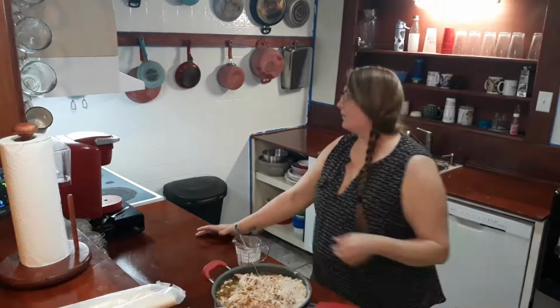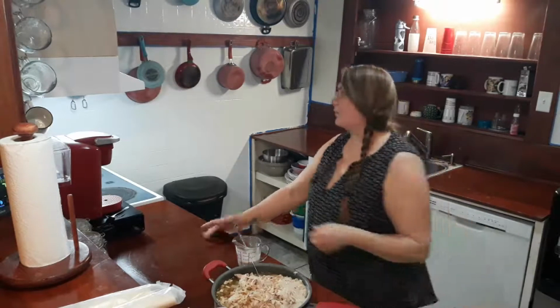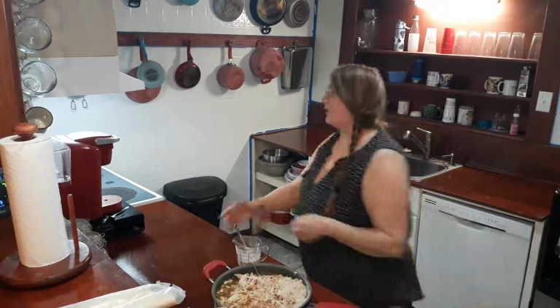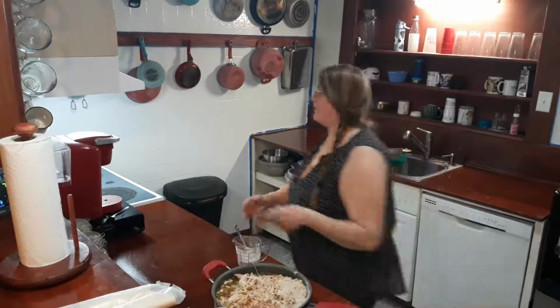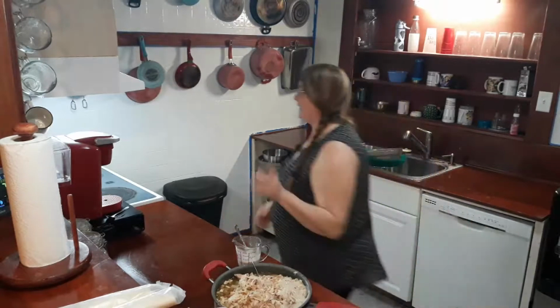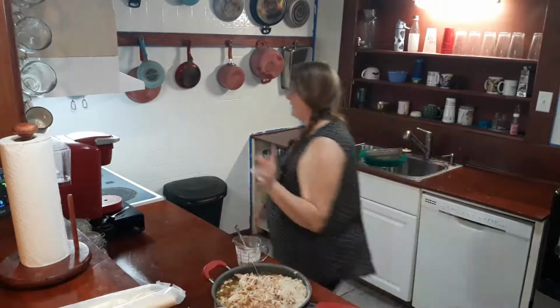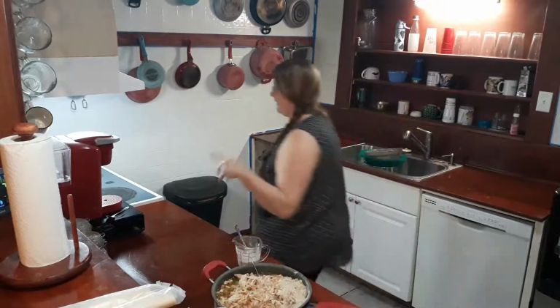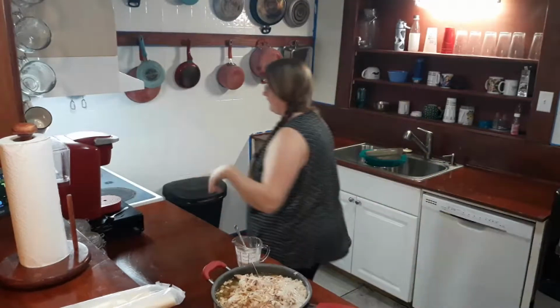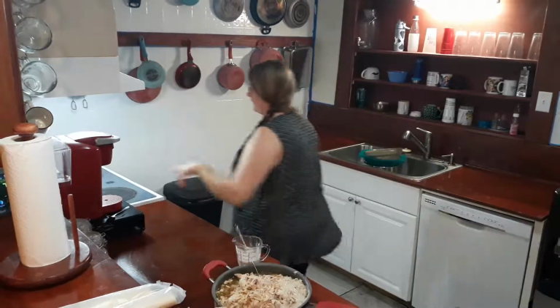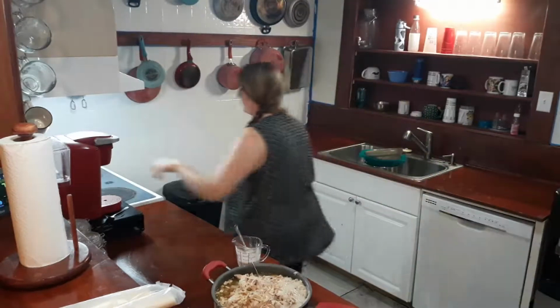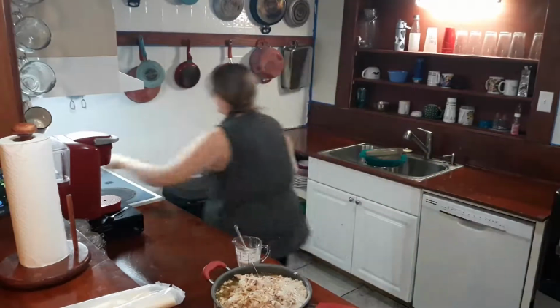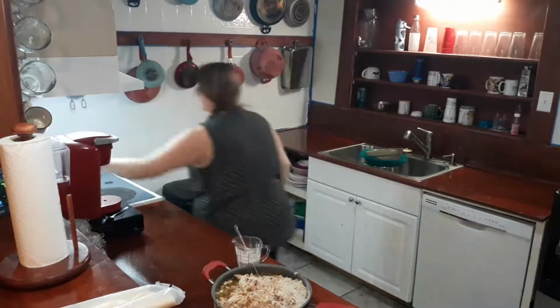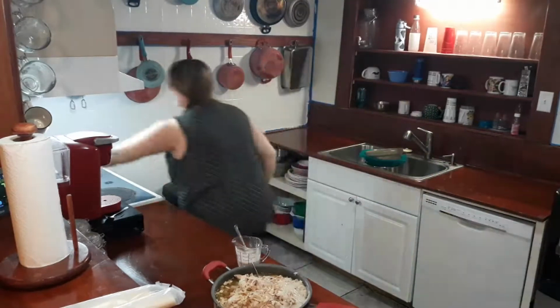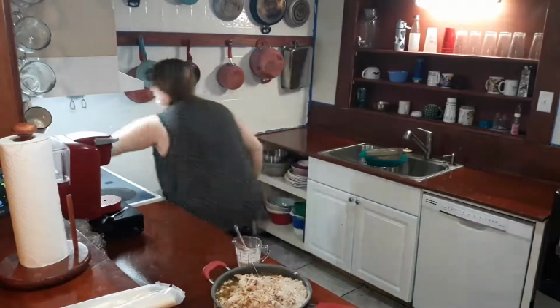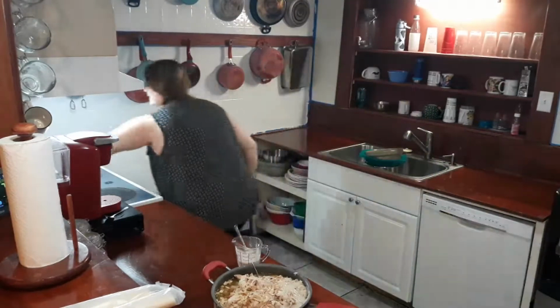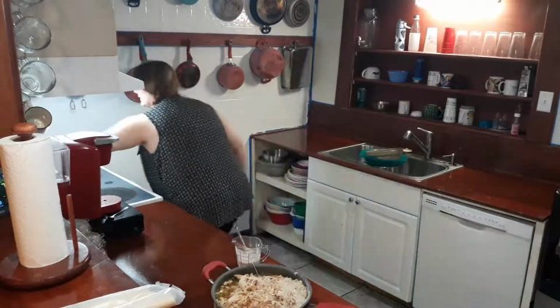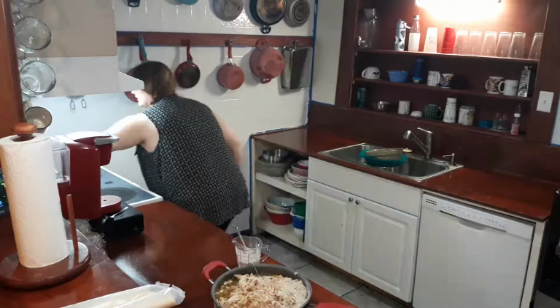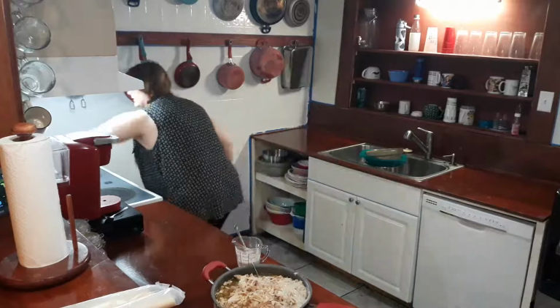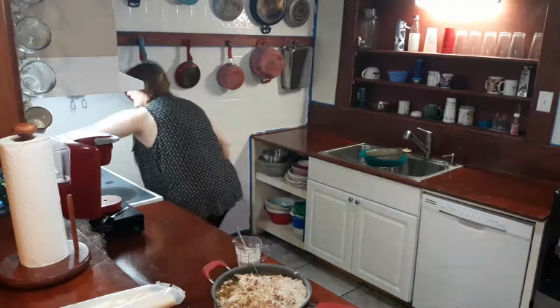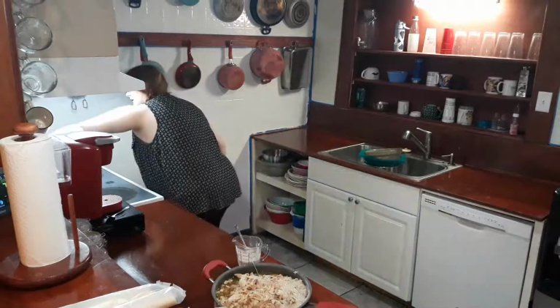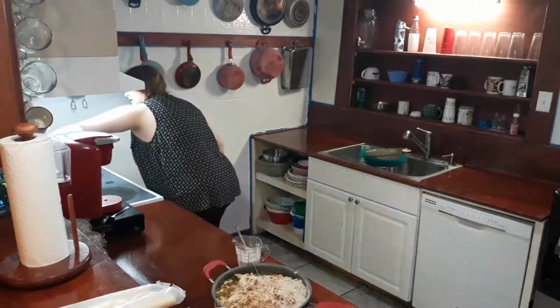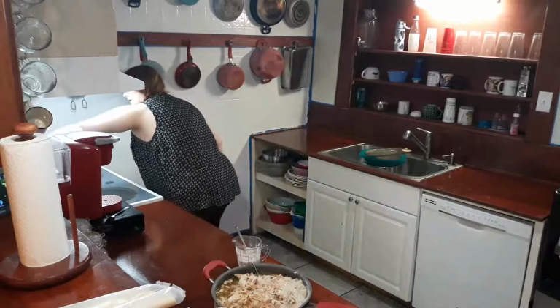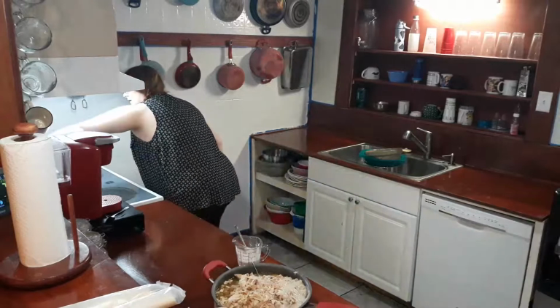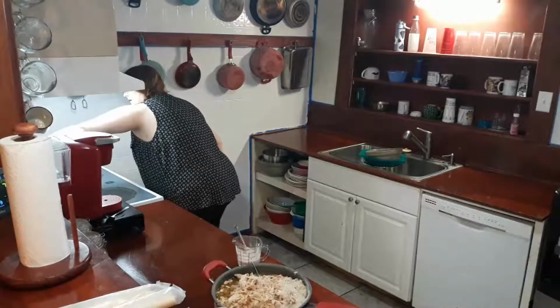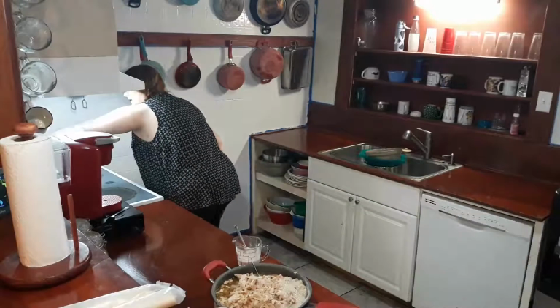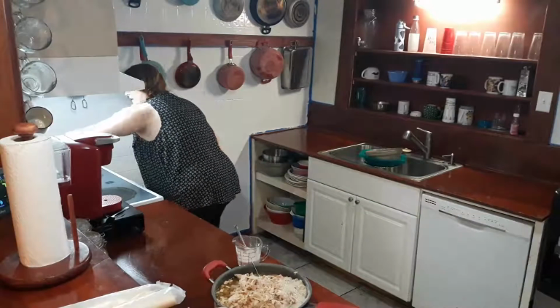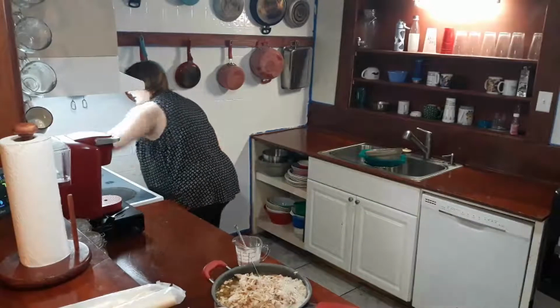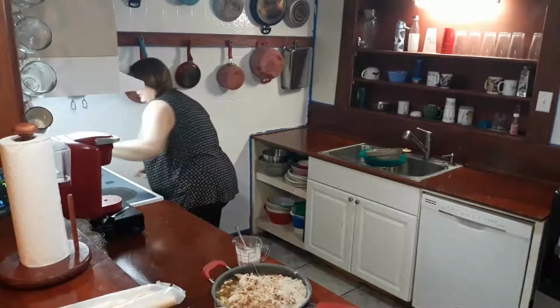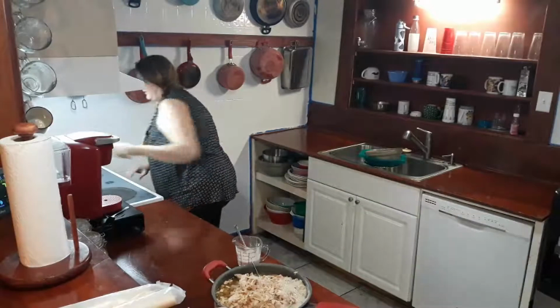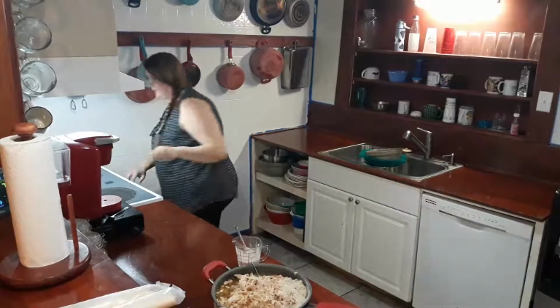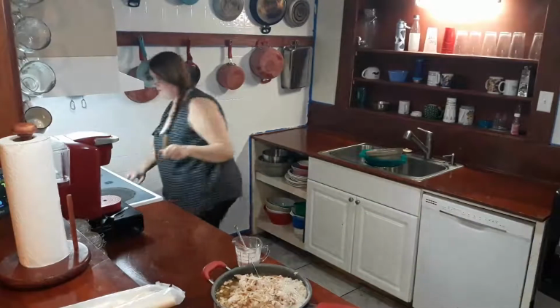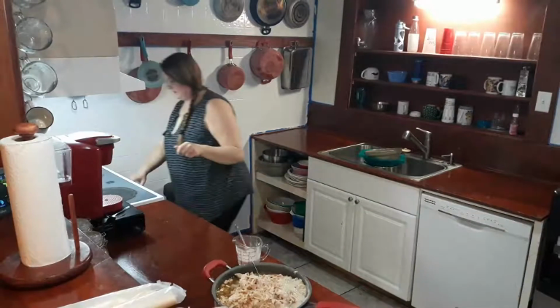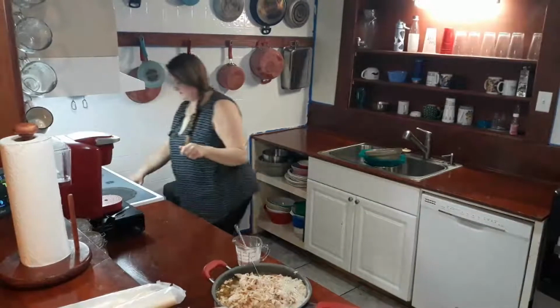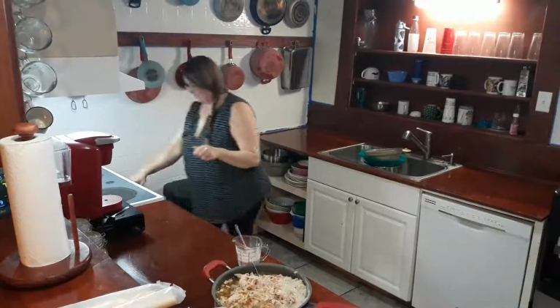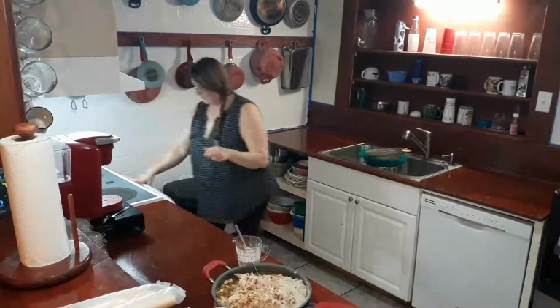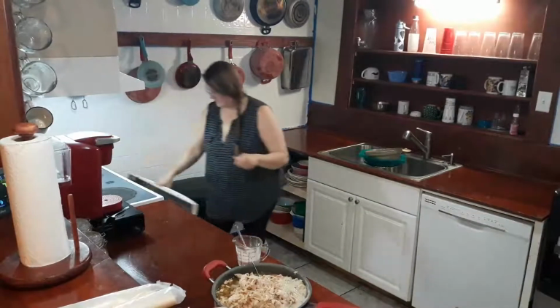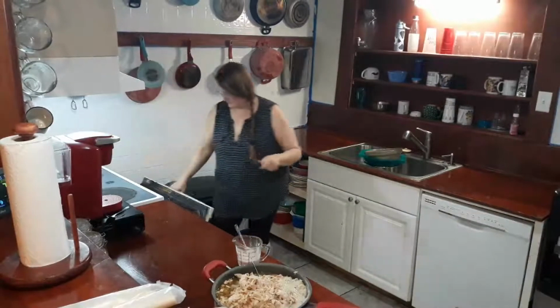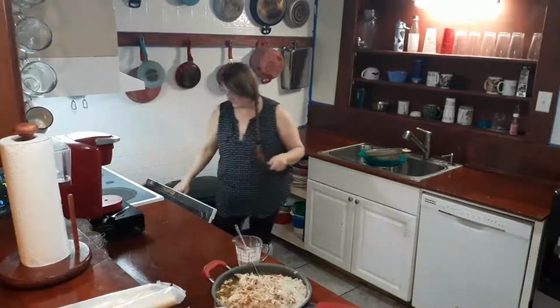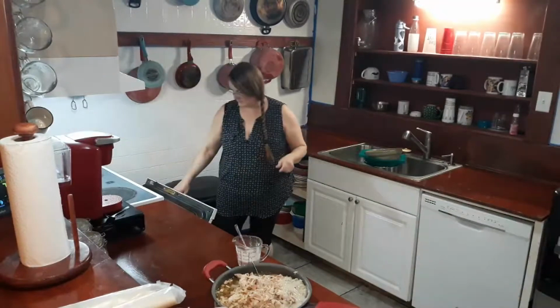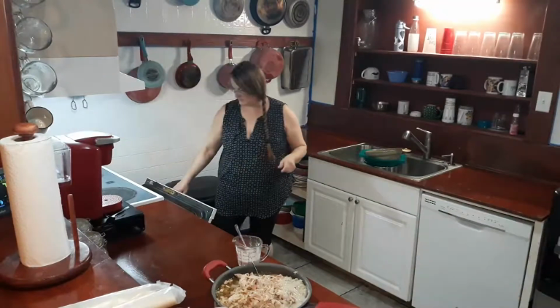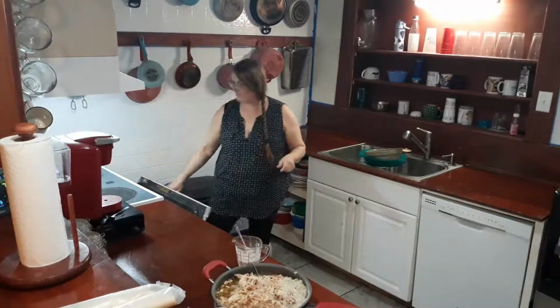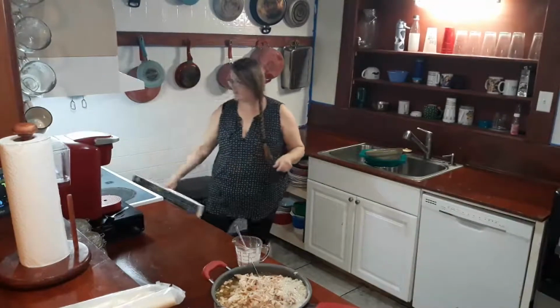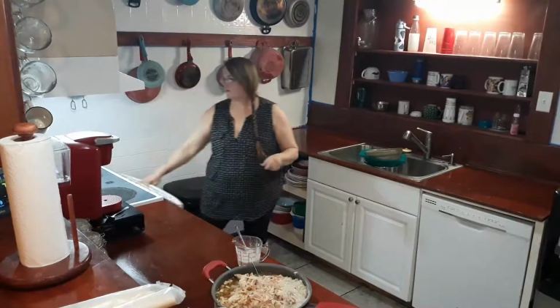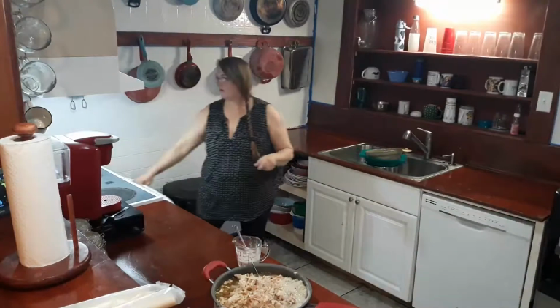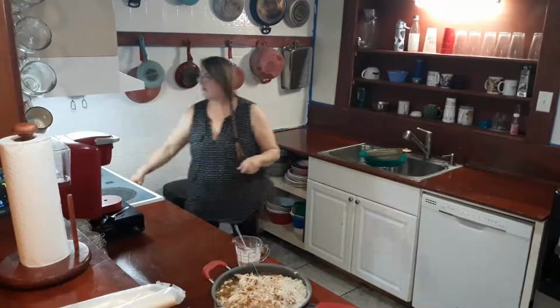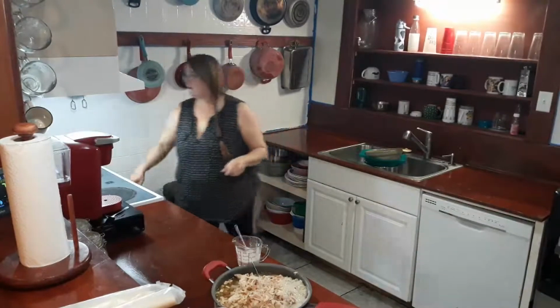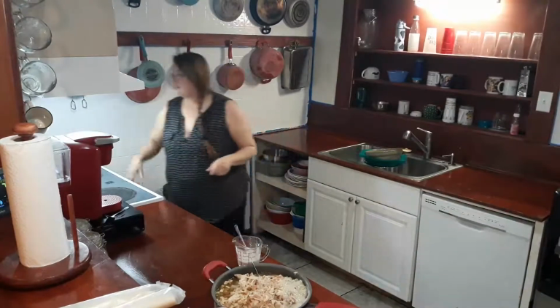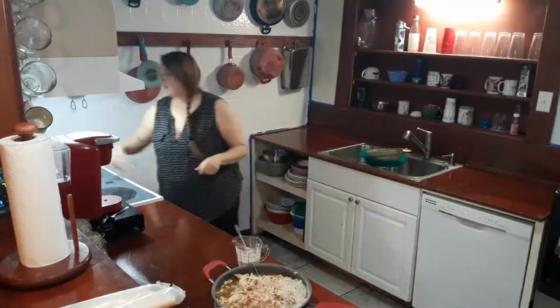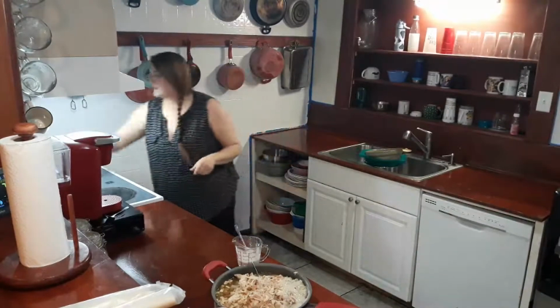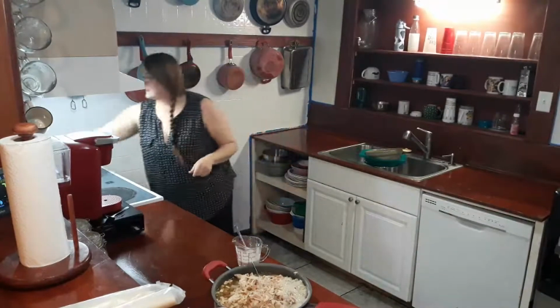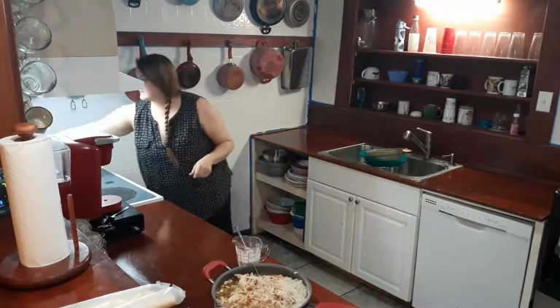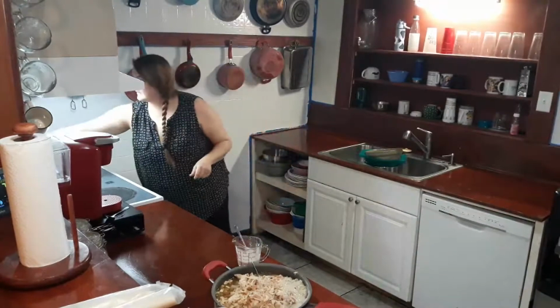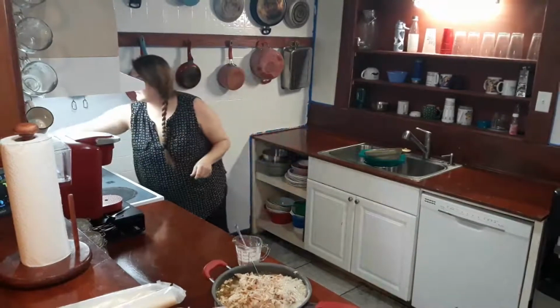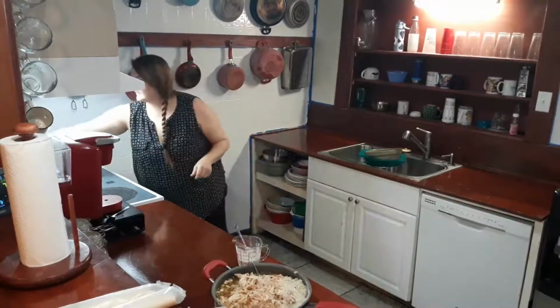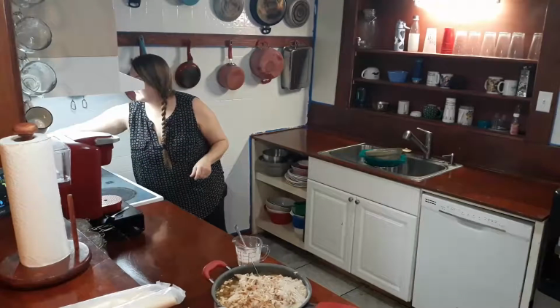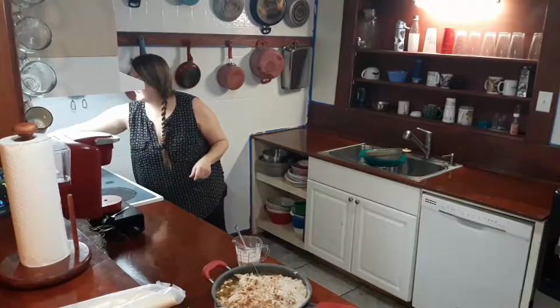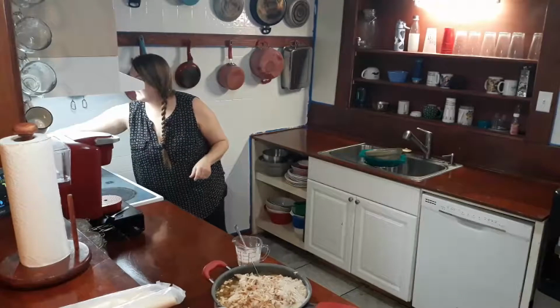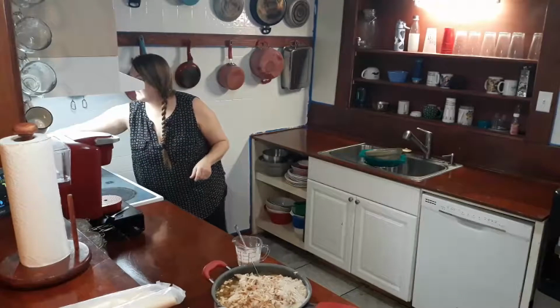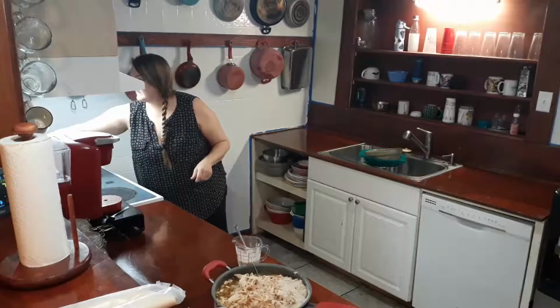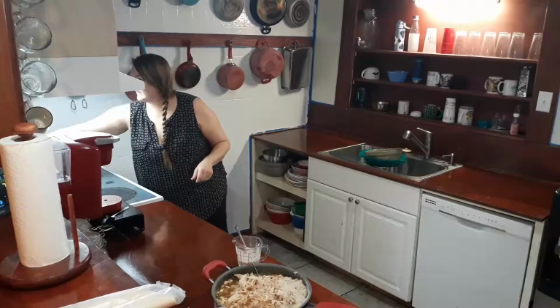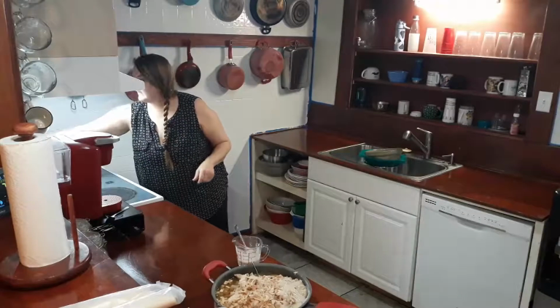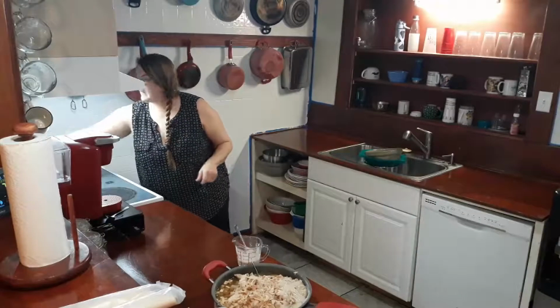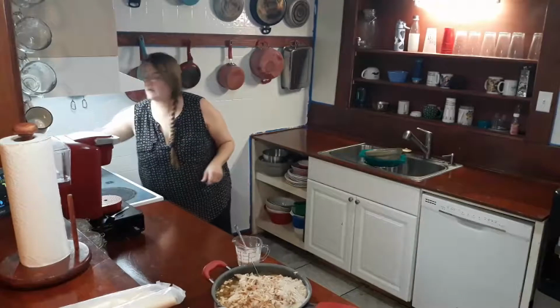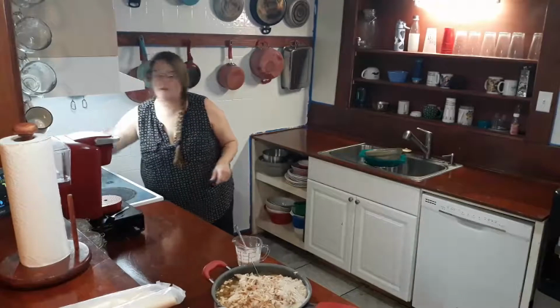I'm going to preheat the oven first. 350. That says 345, okay.